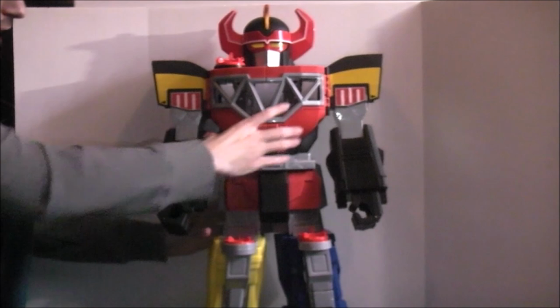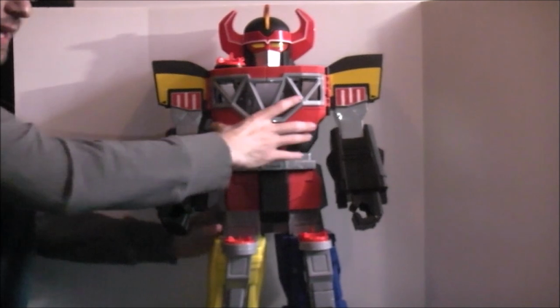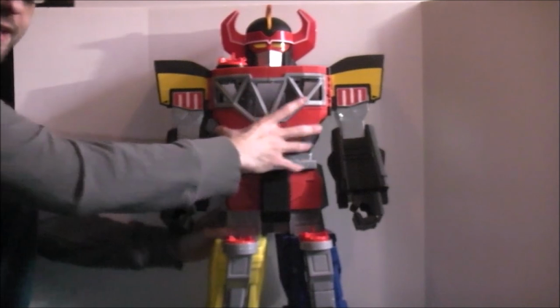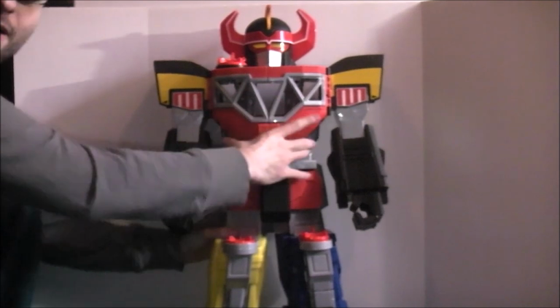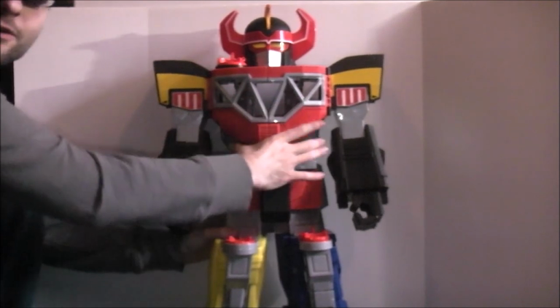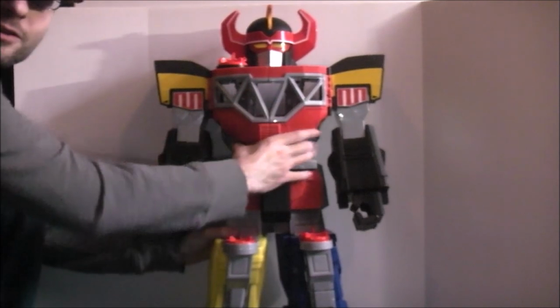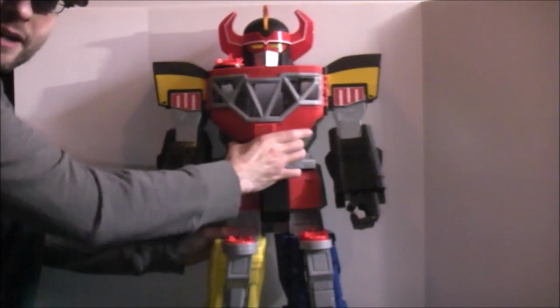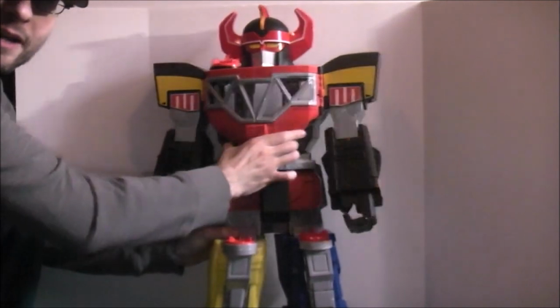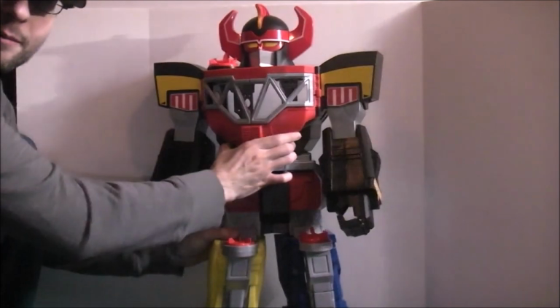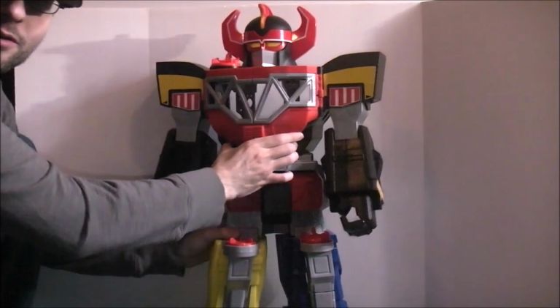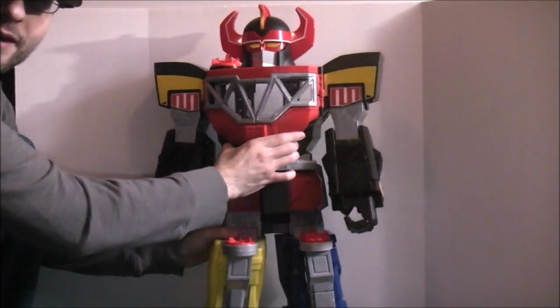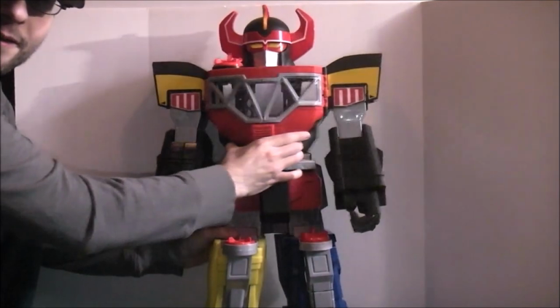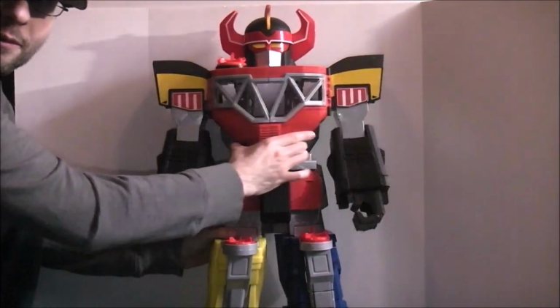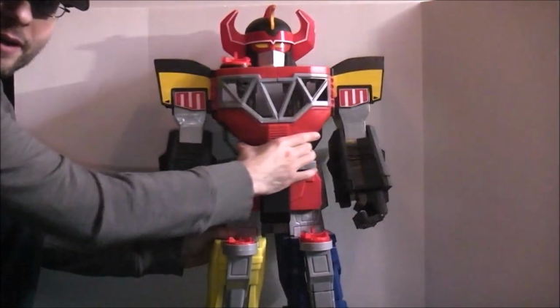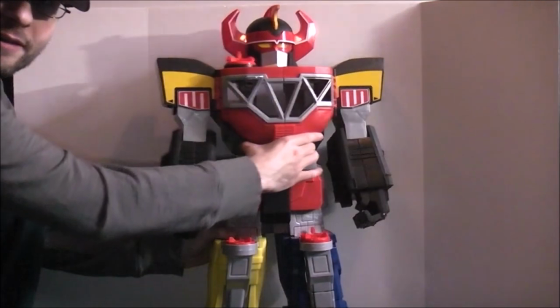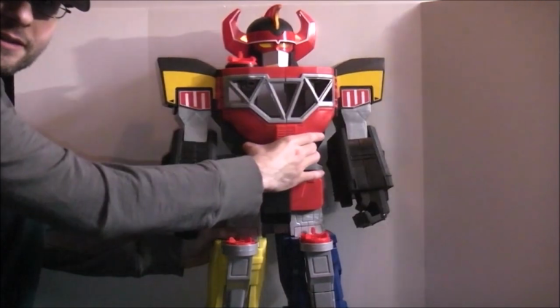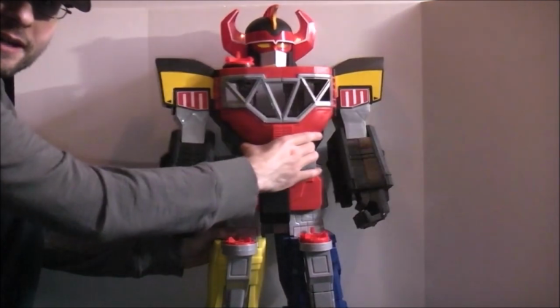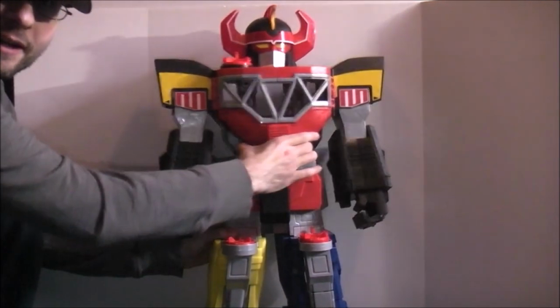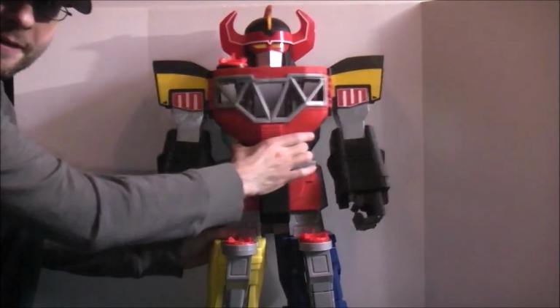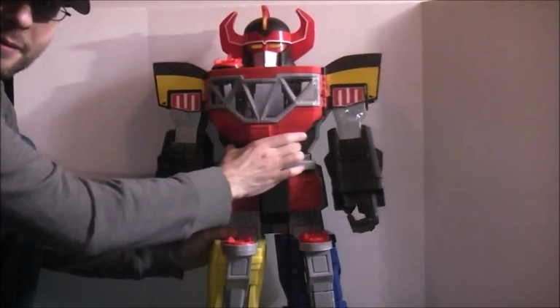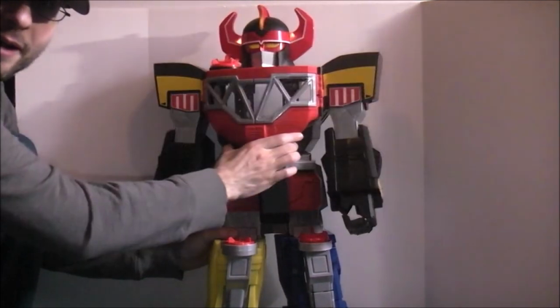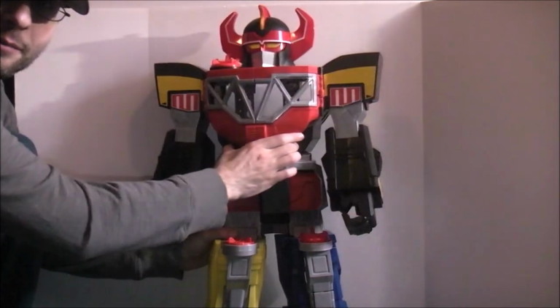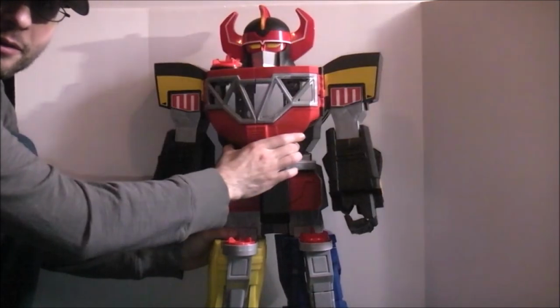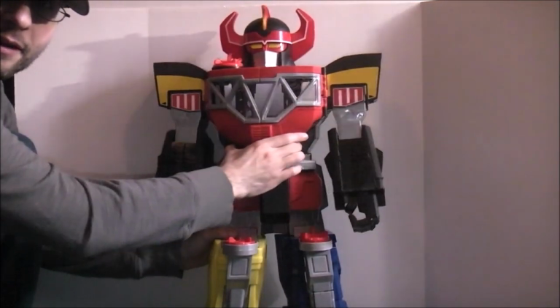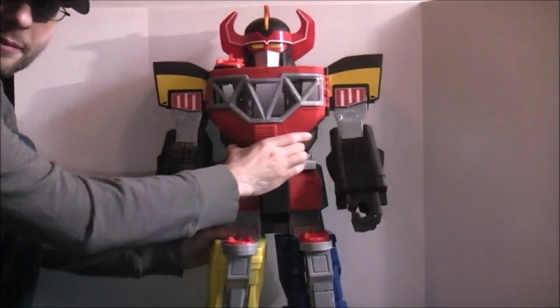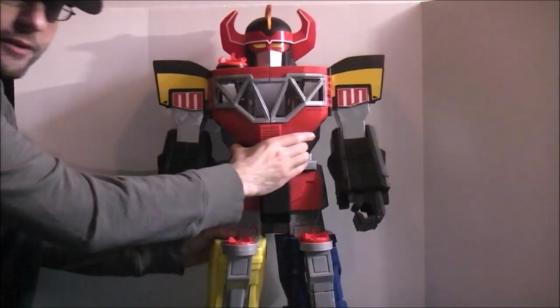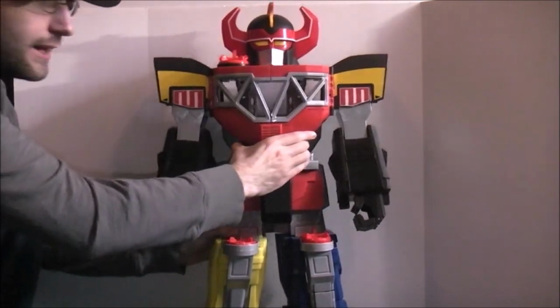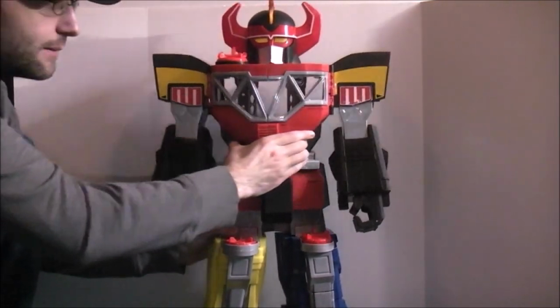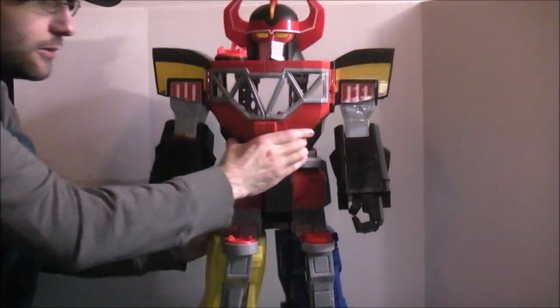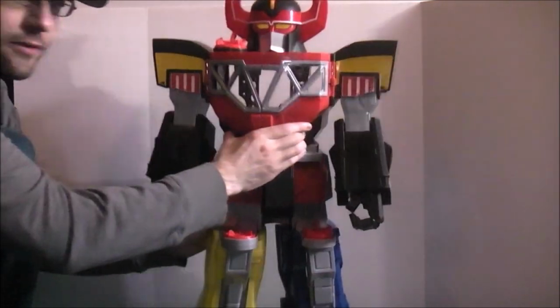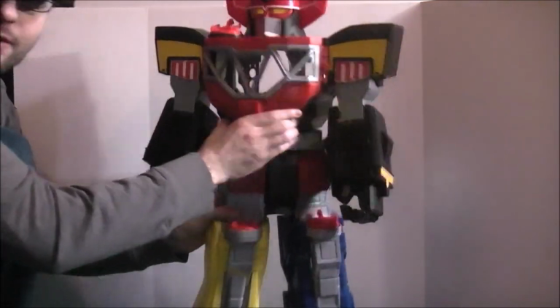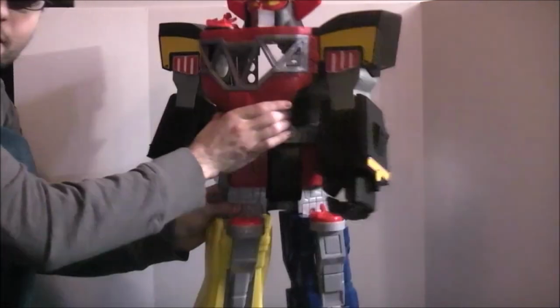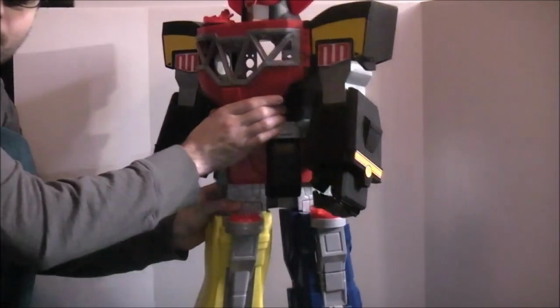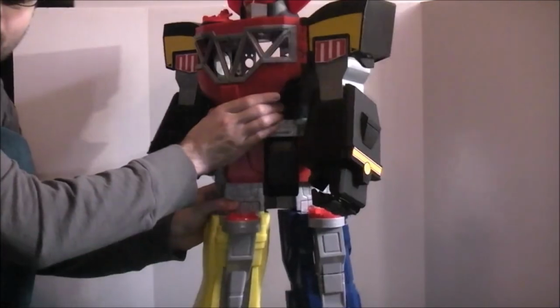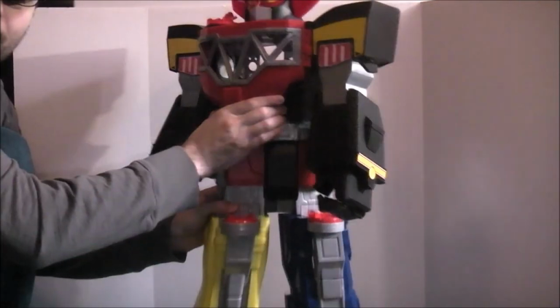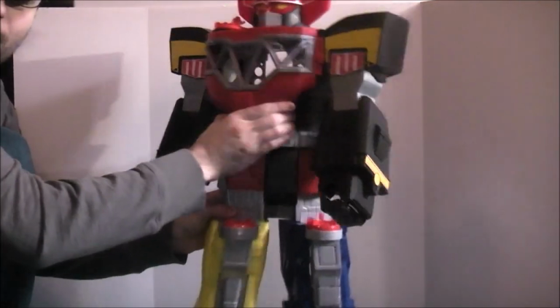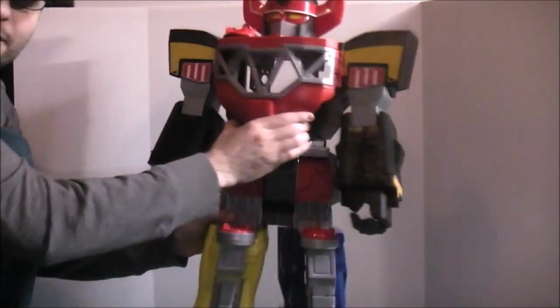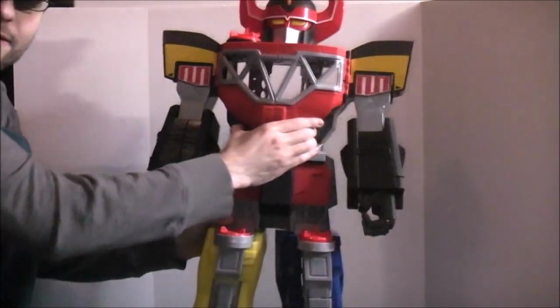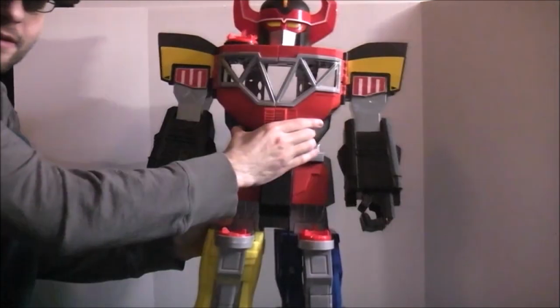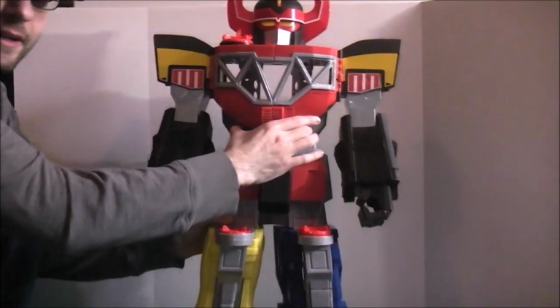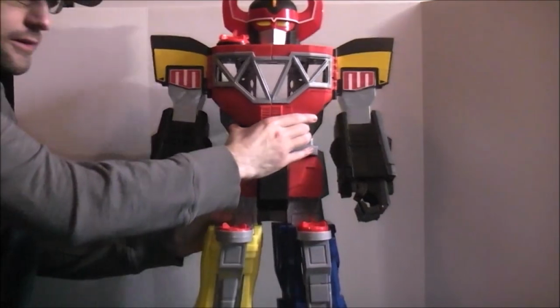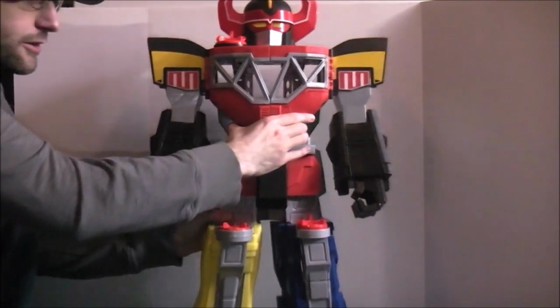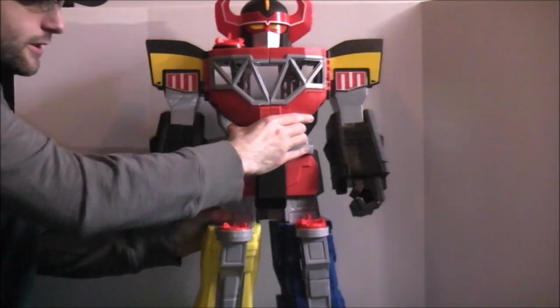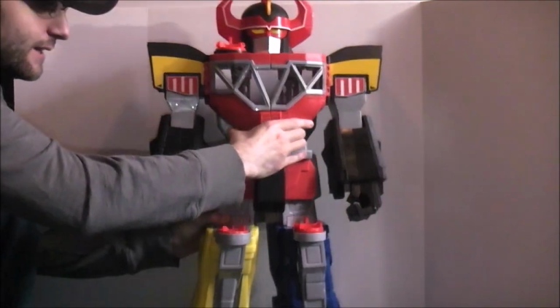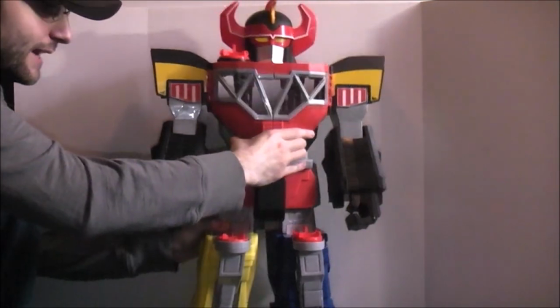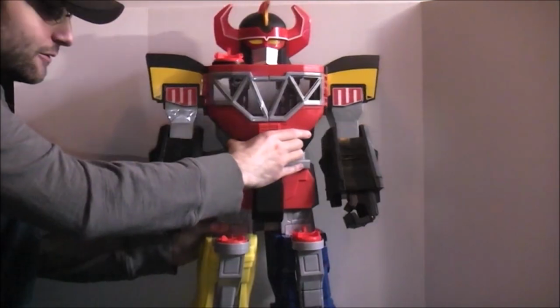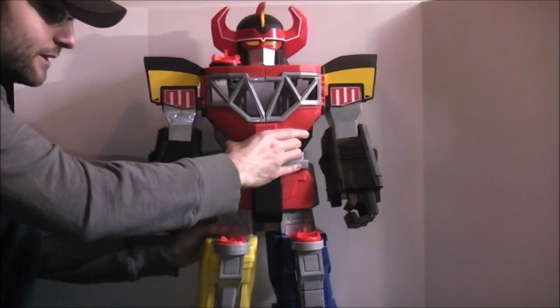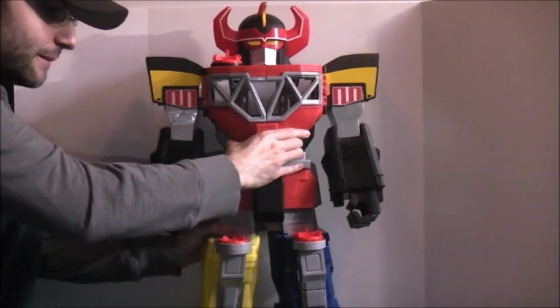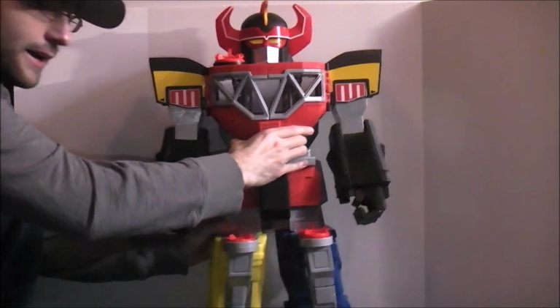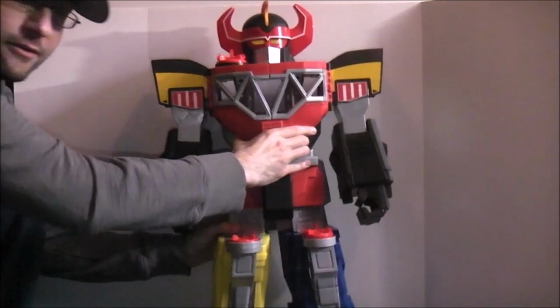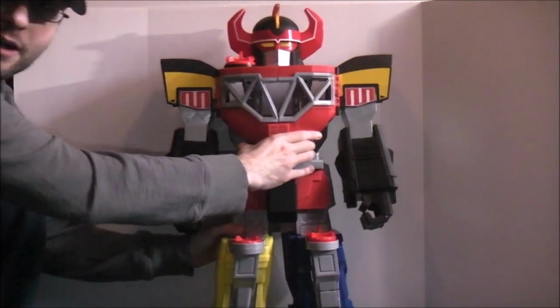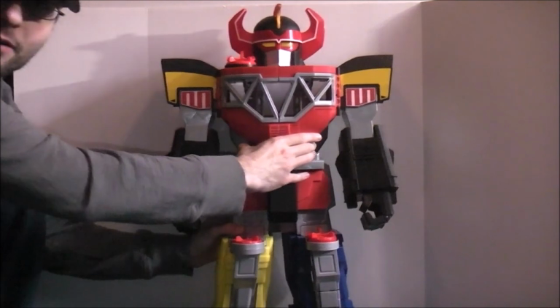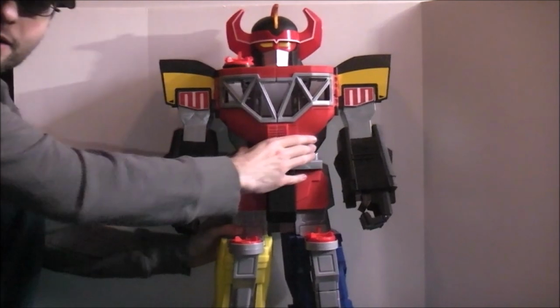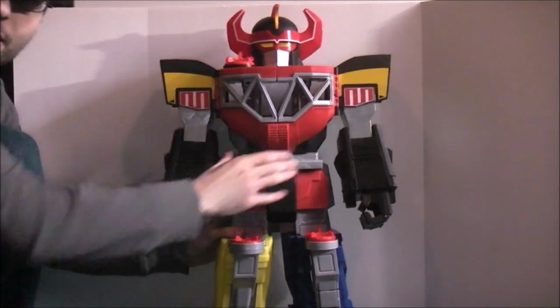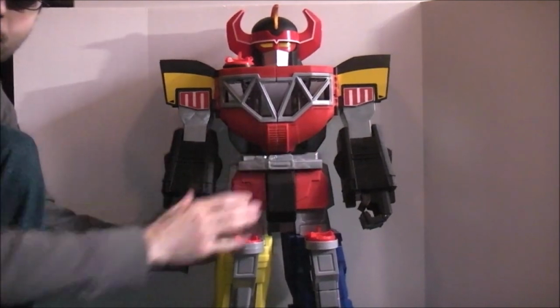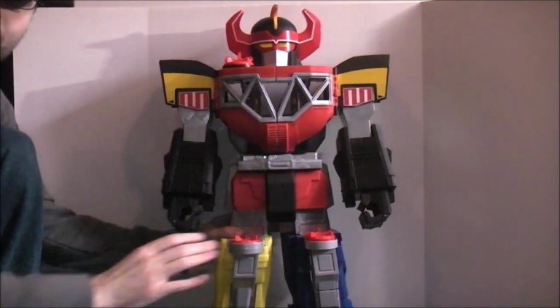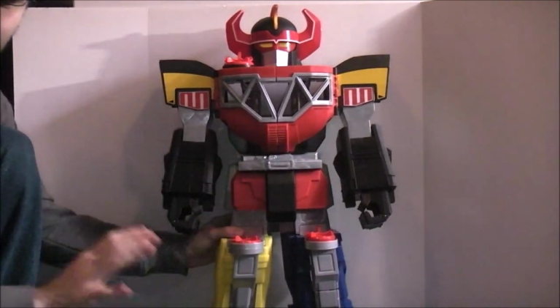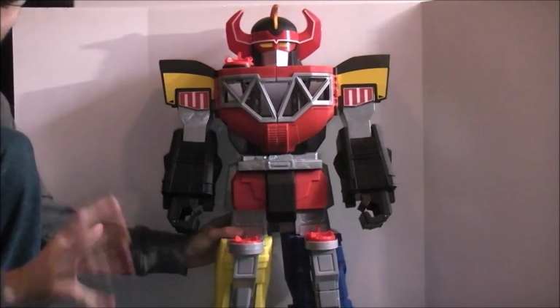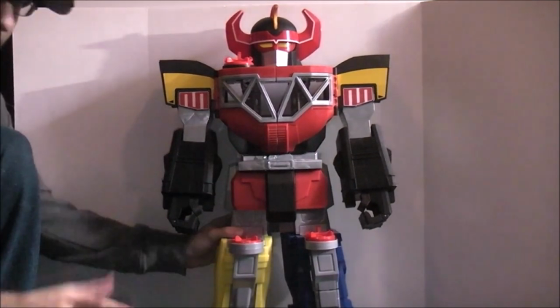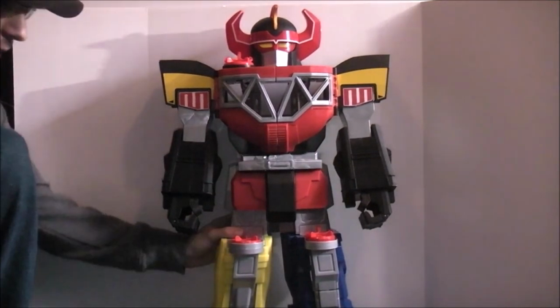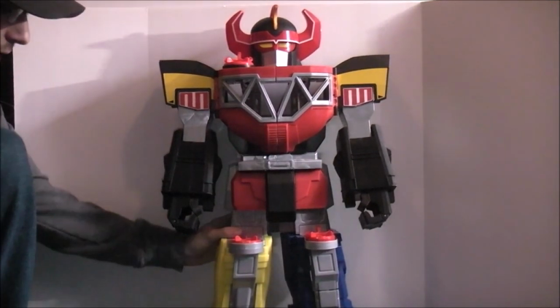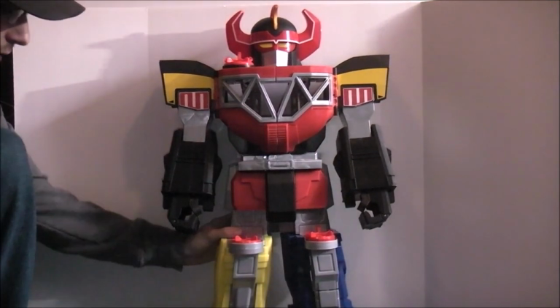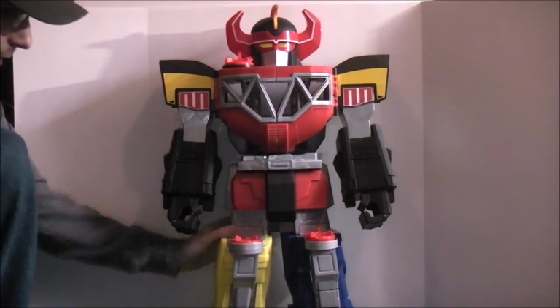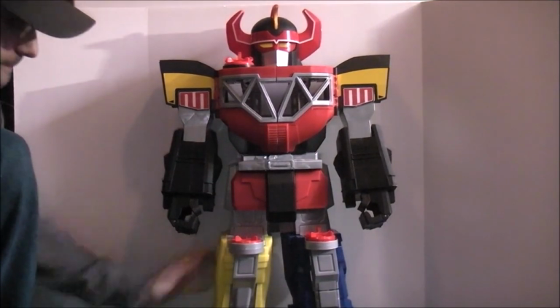He also can move at the waist — he's kind of hitting the backboard here, but you can move at the waist, so you can dance with him. Still kind of neat.